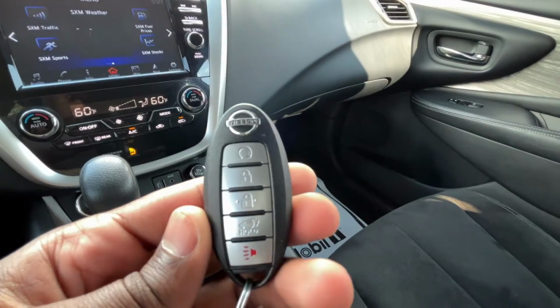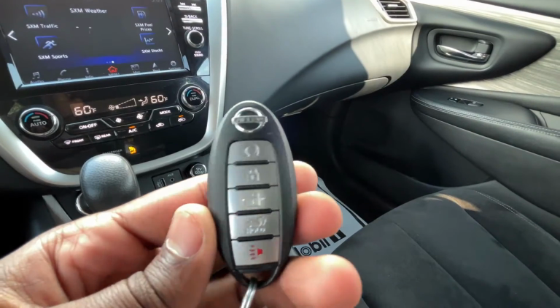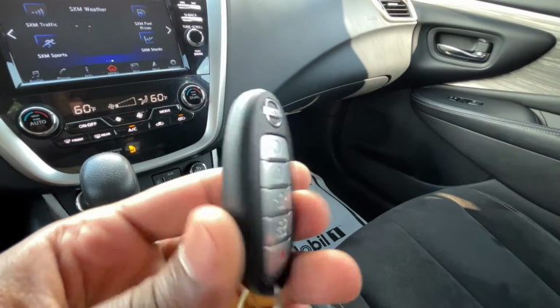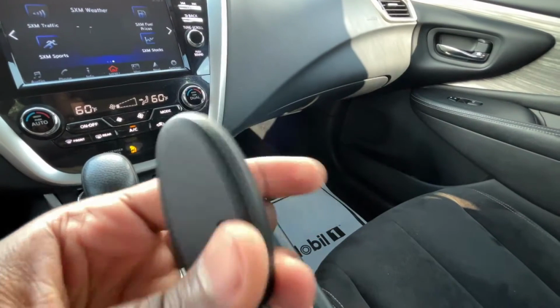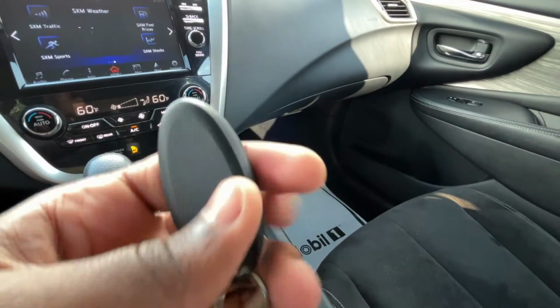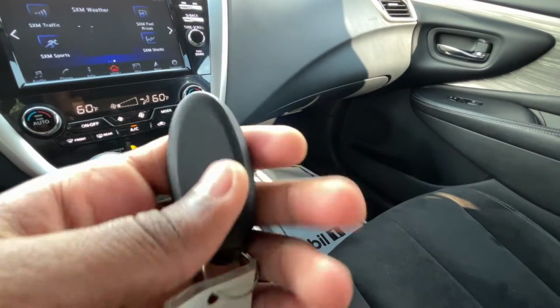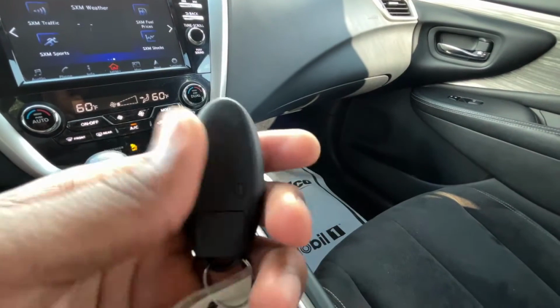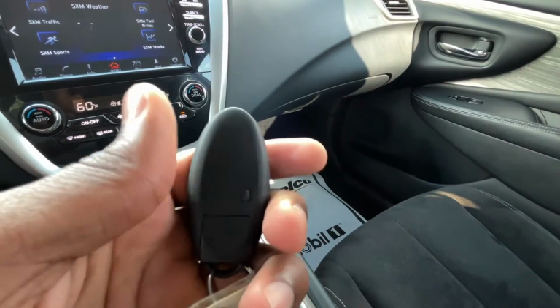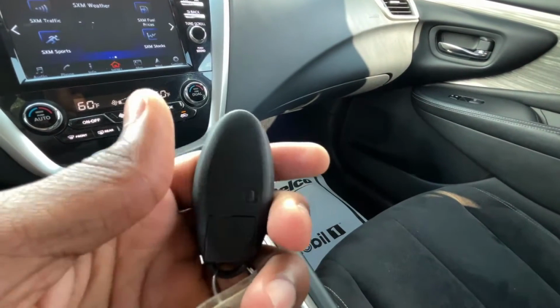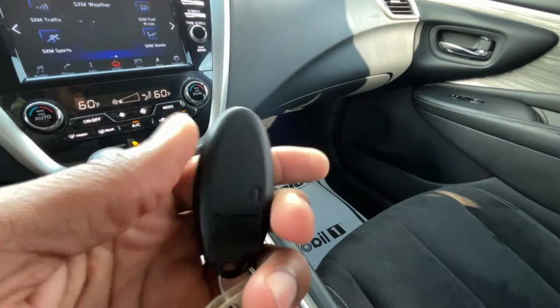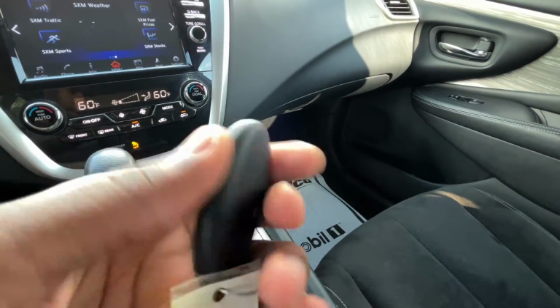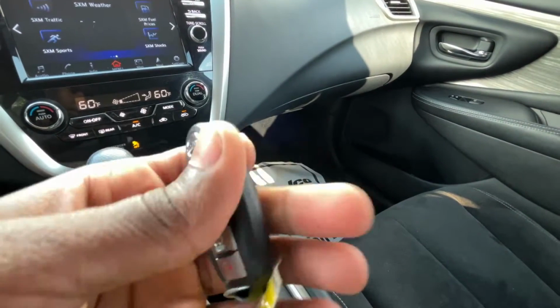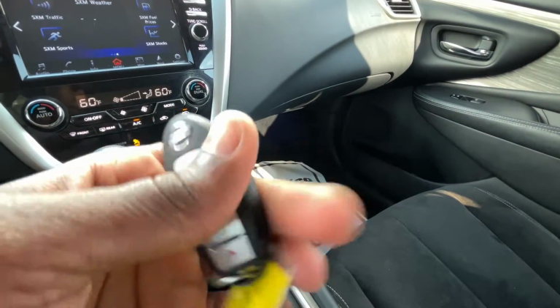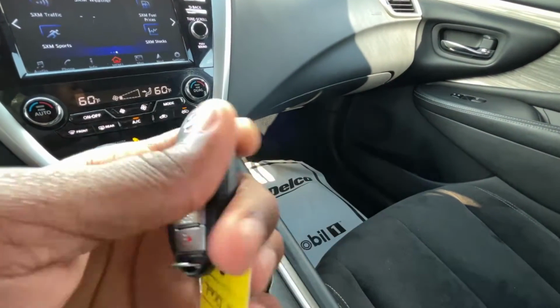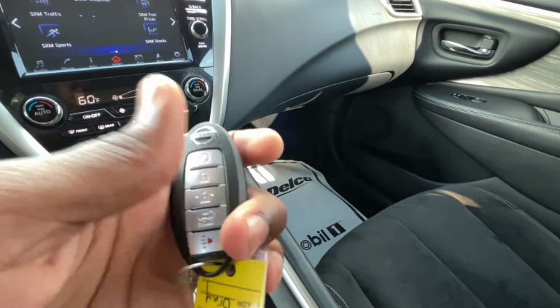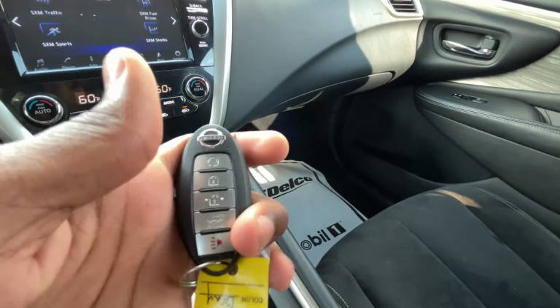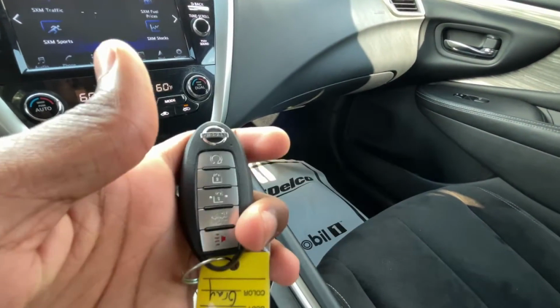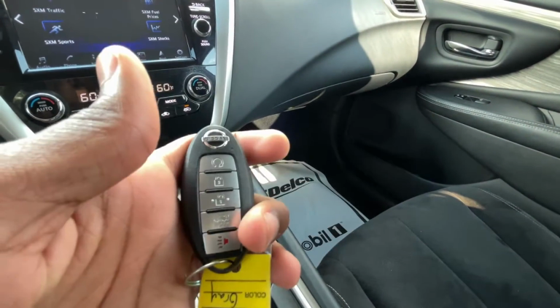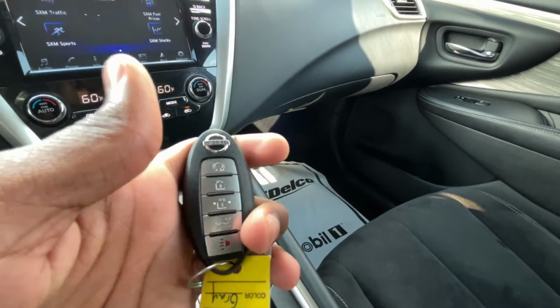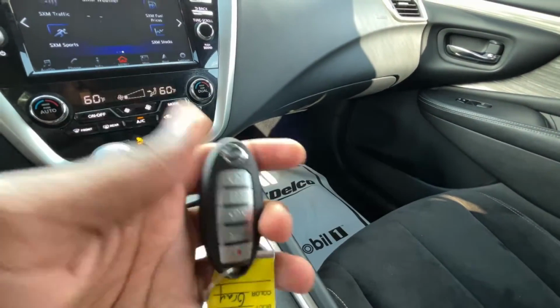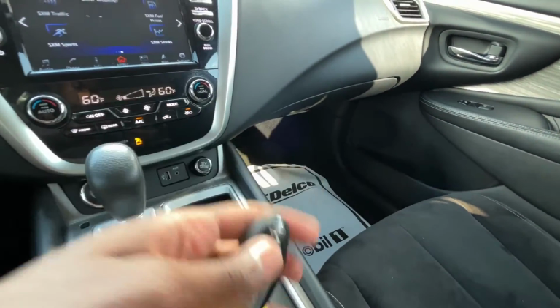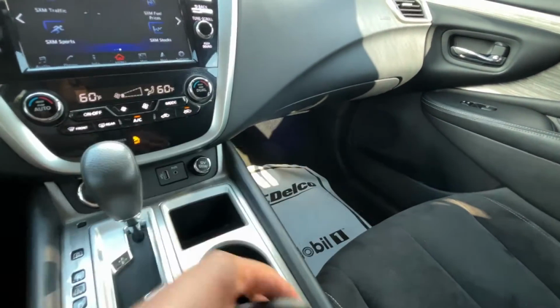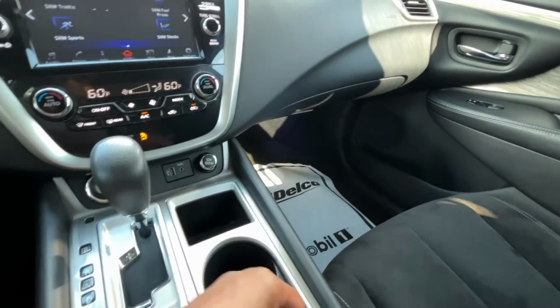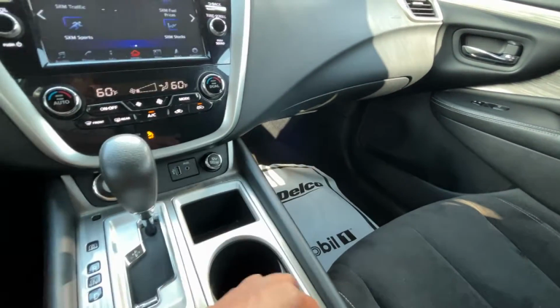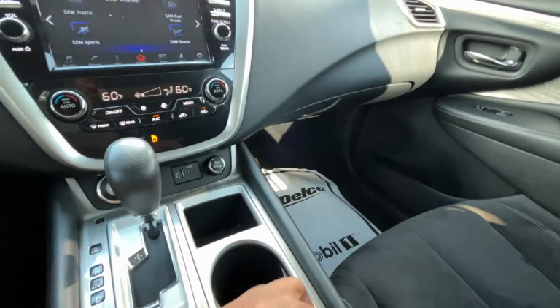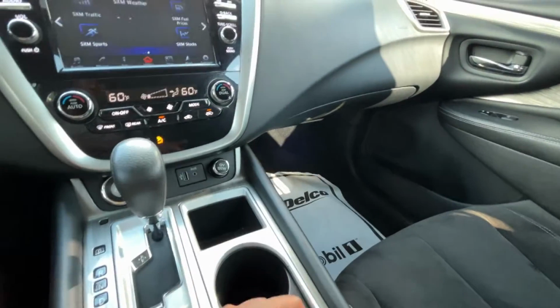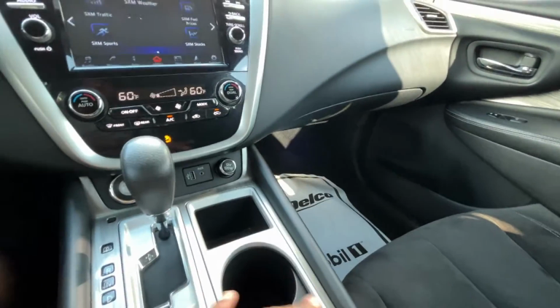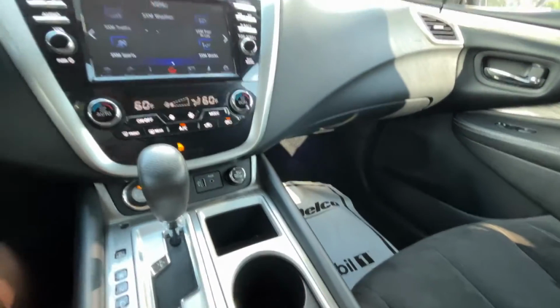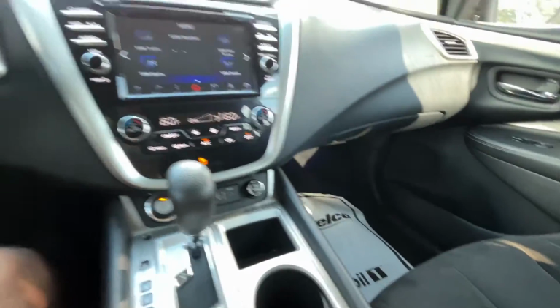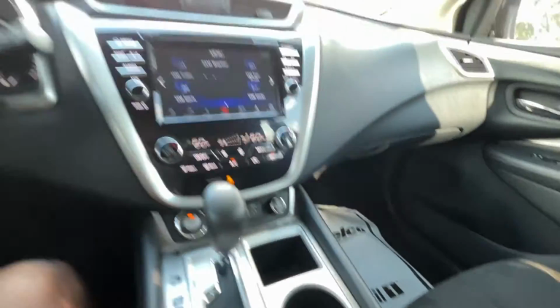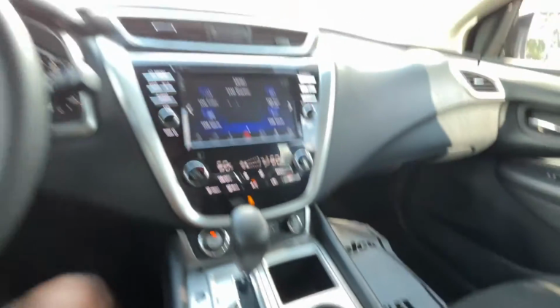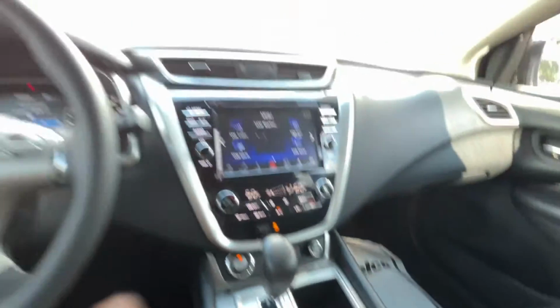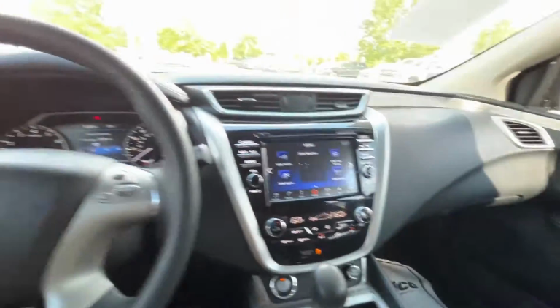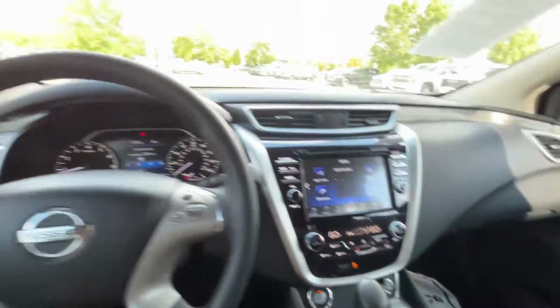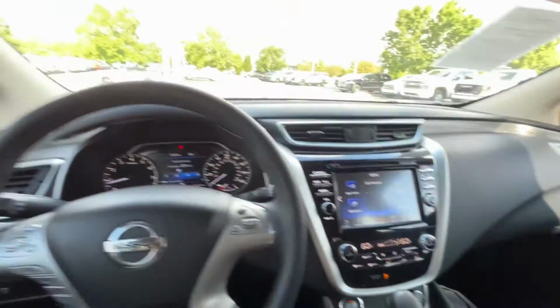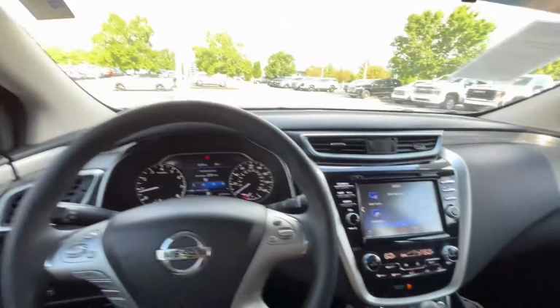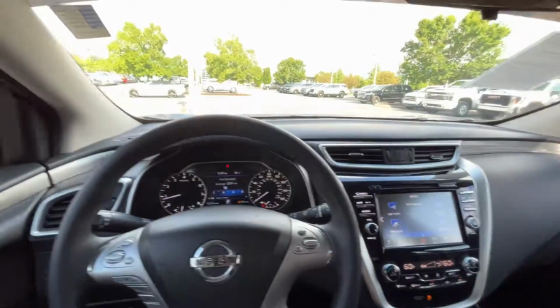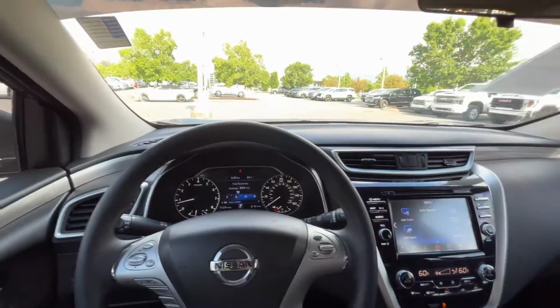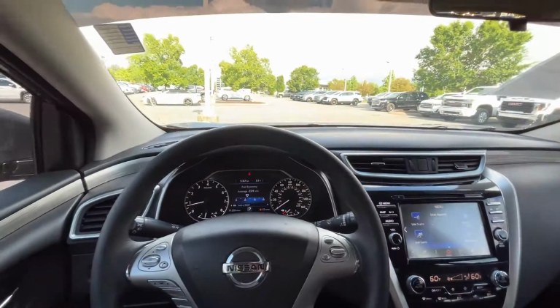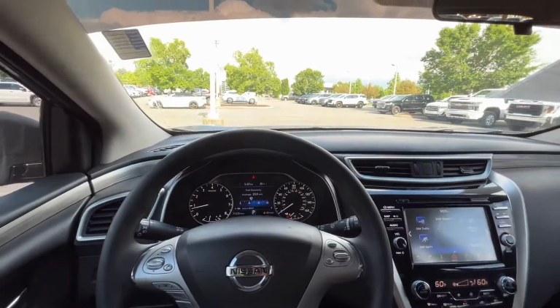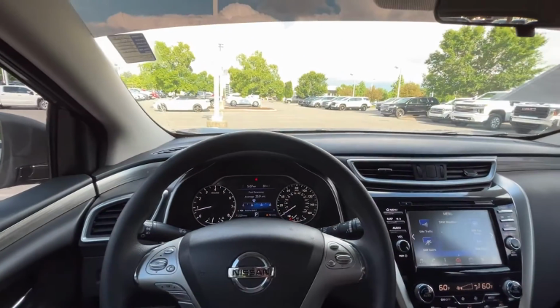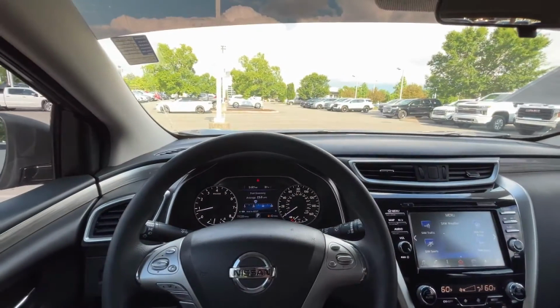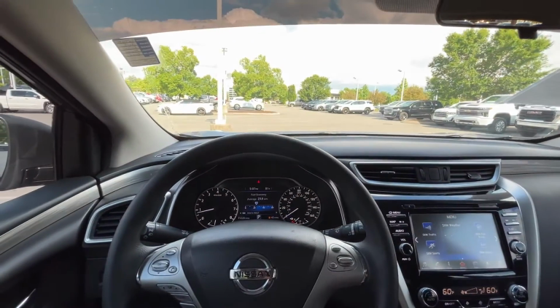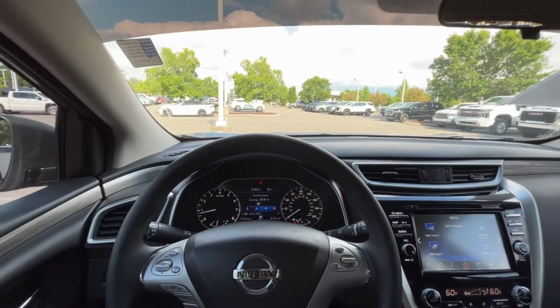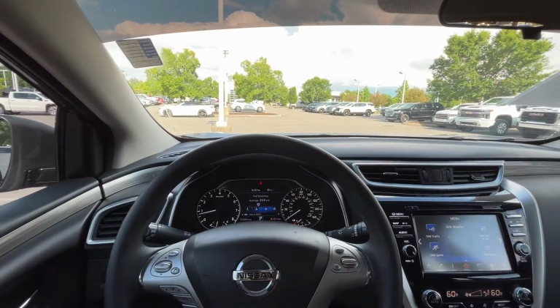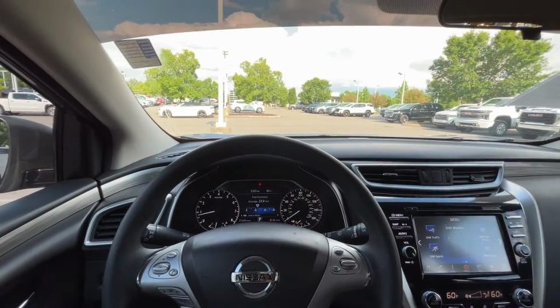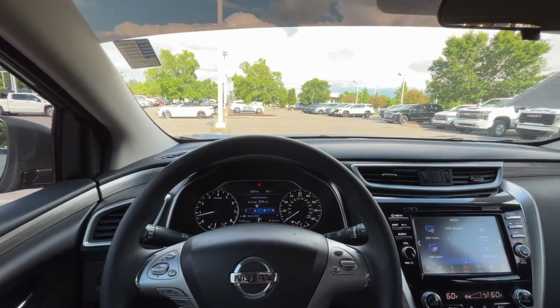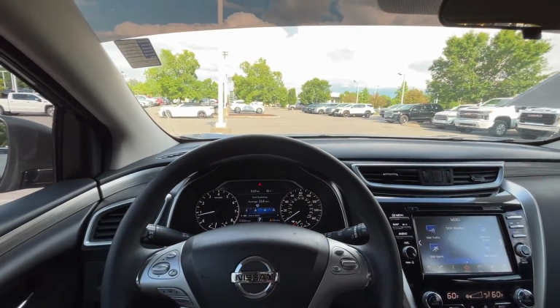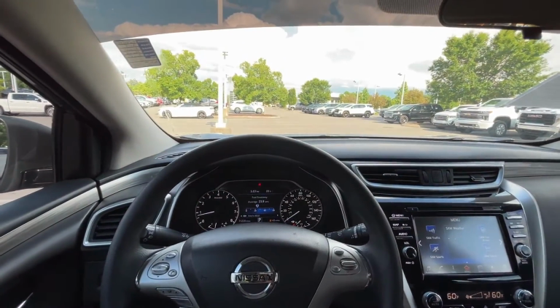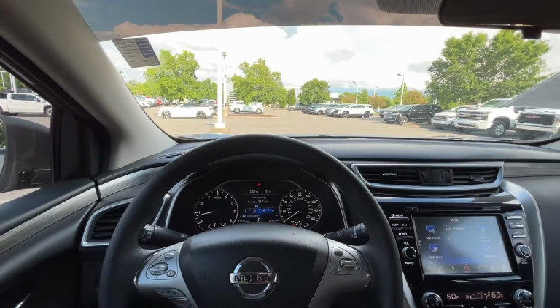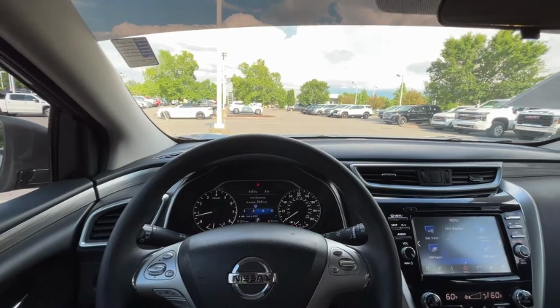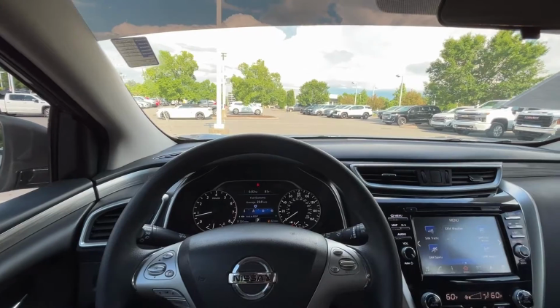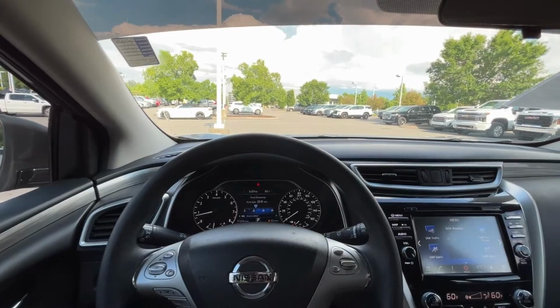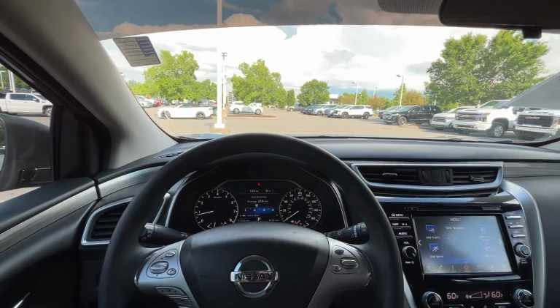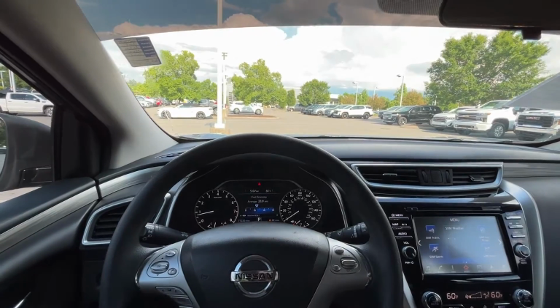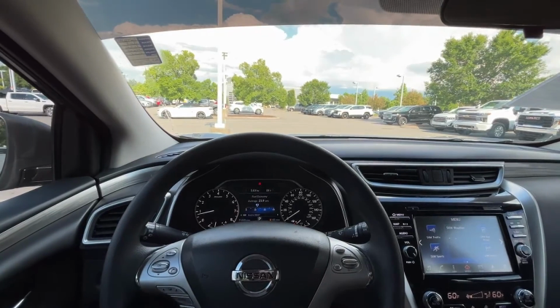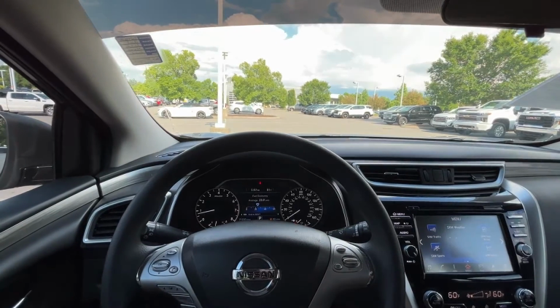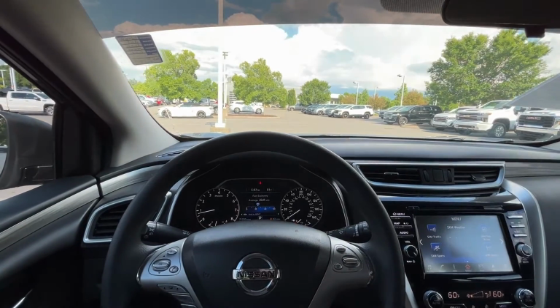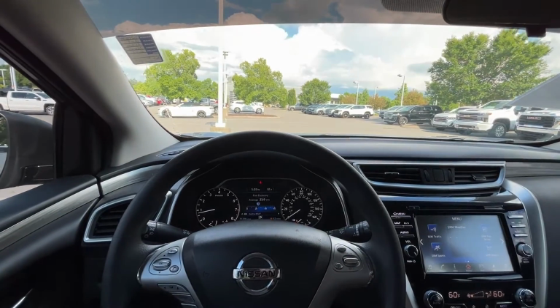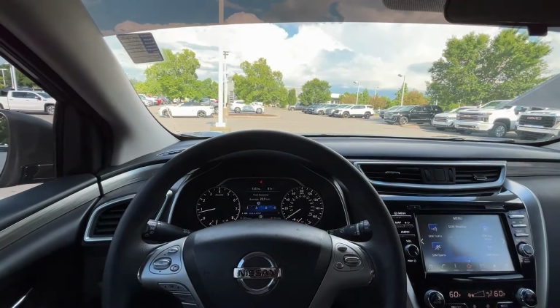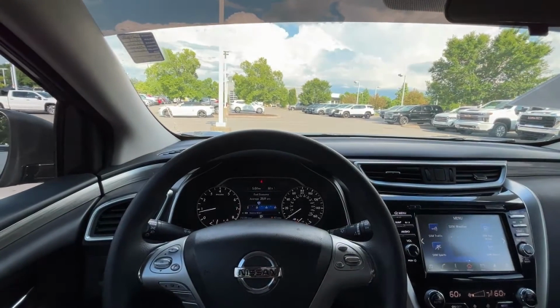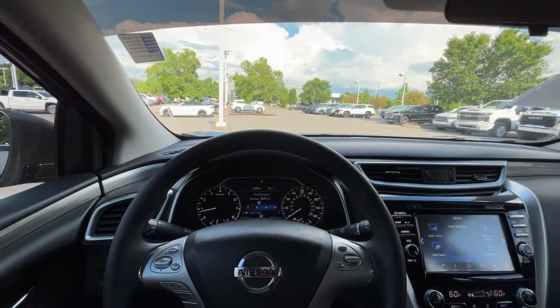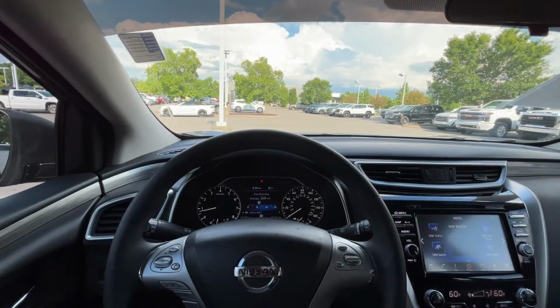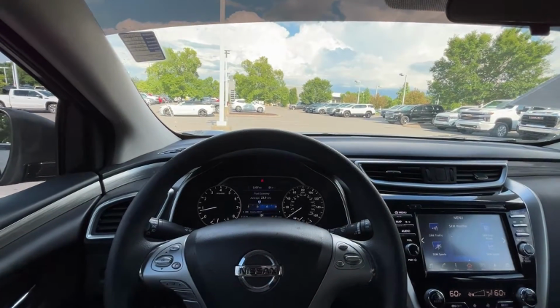There's push button start and the key fob also includes remote start.